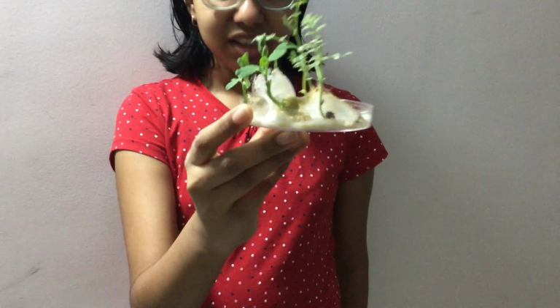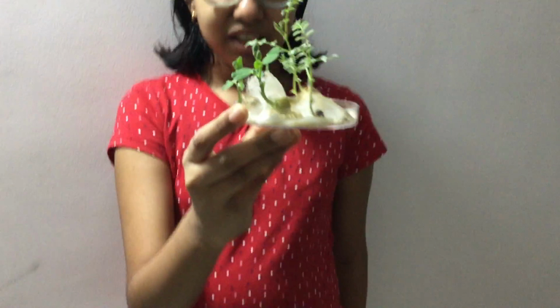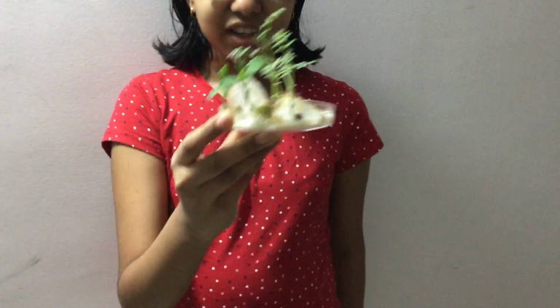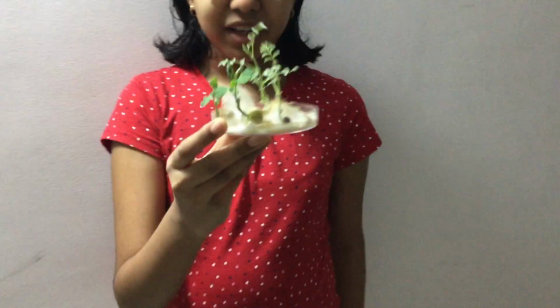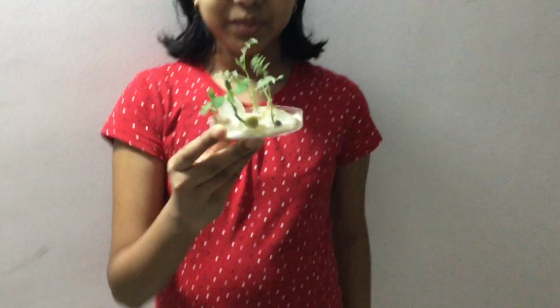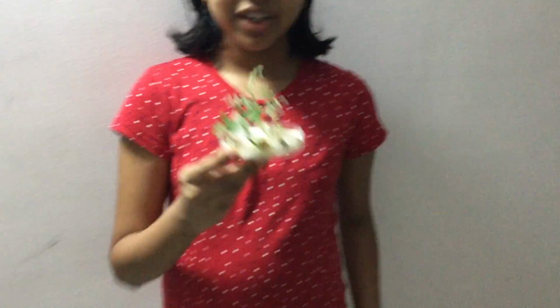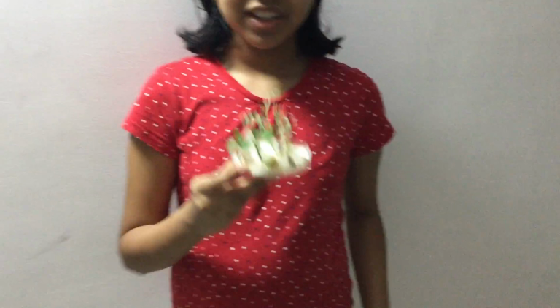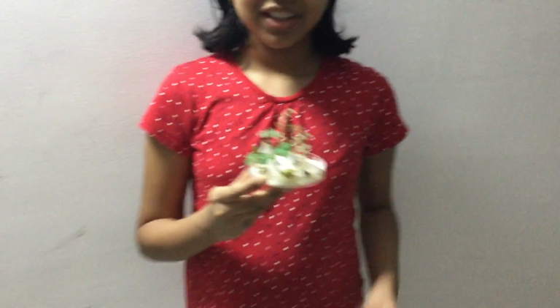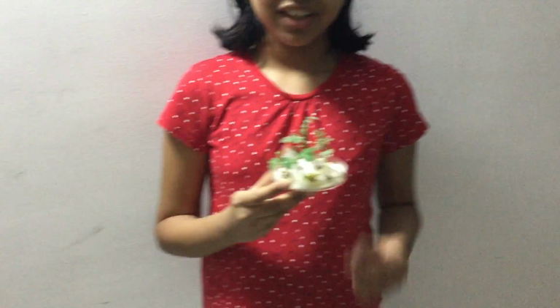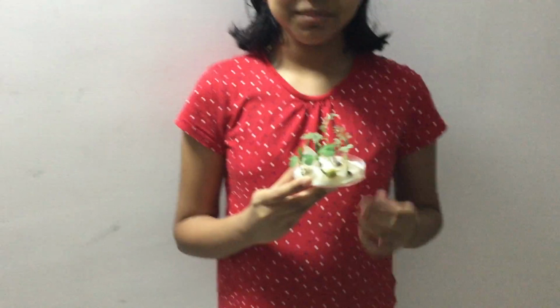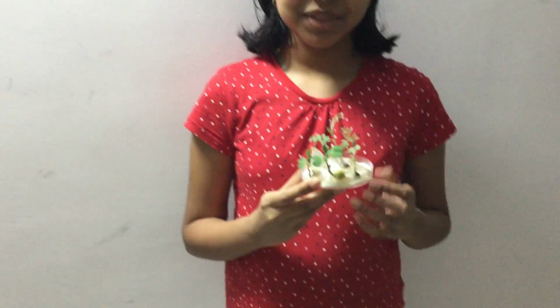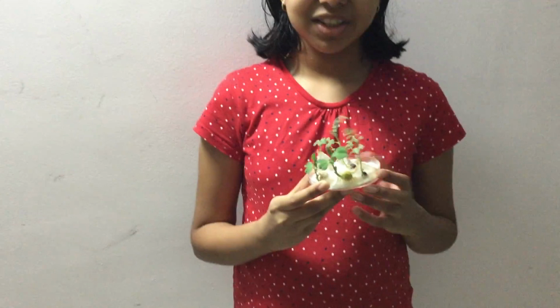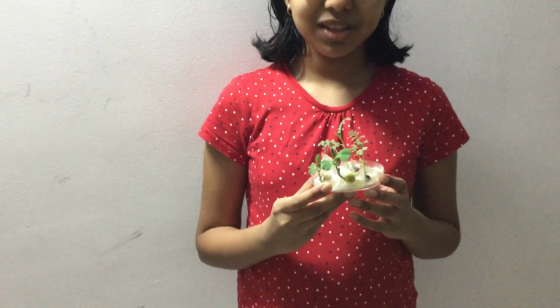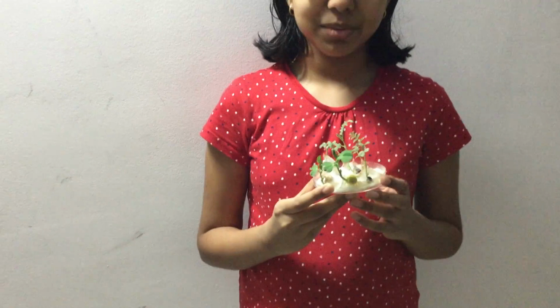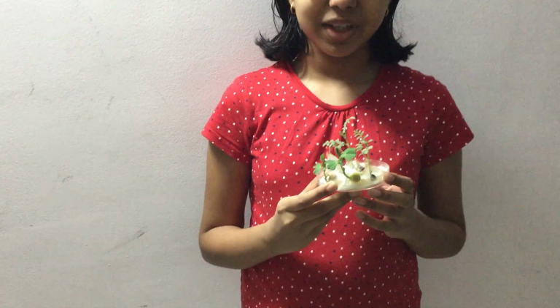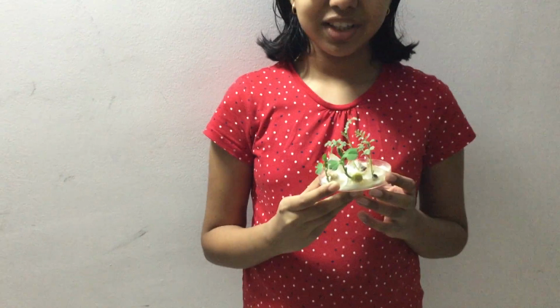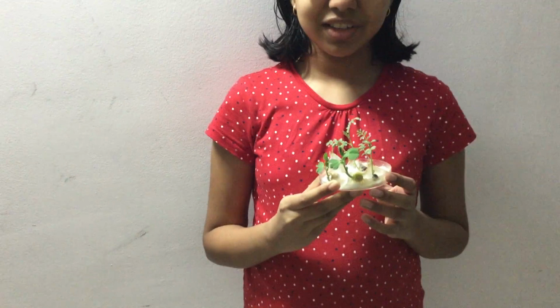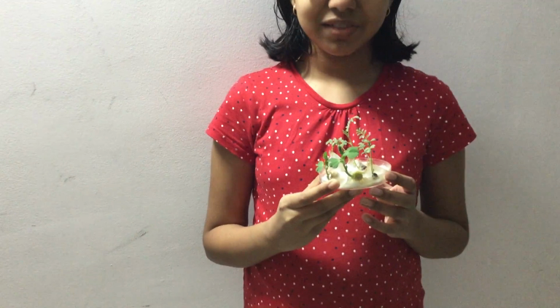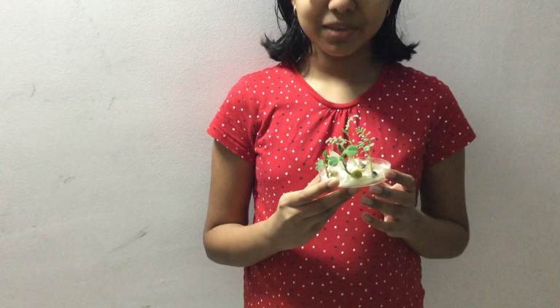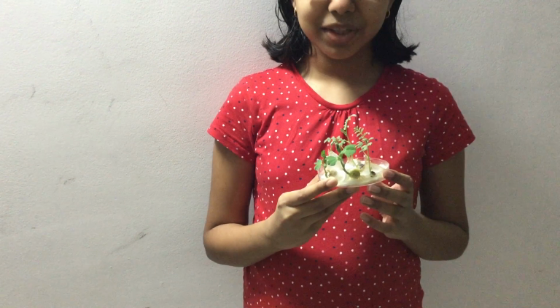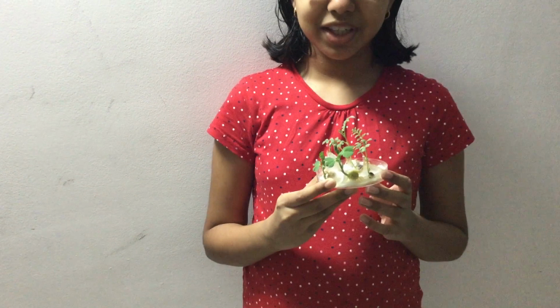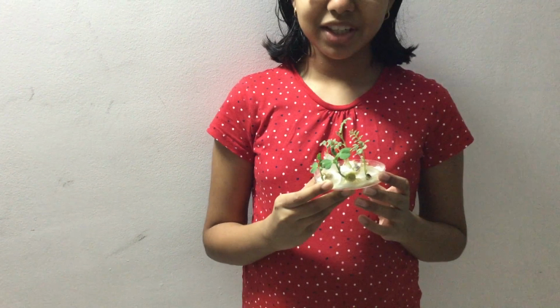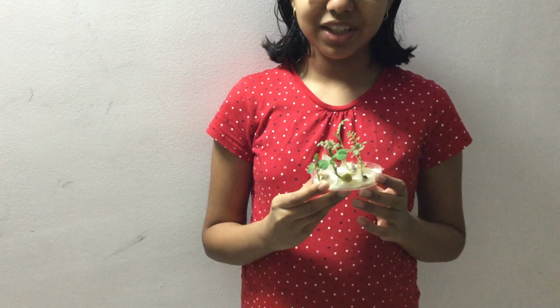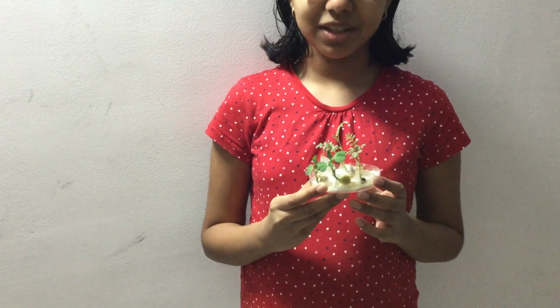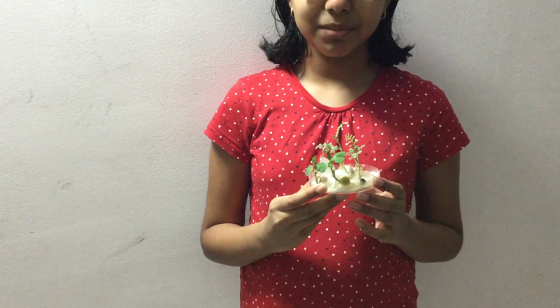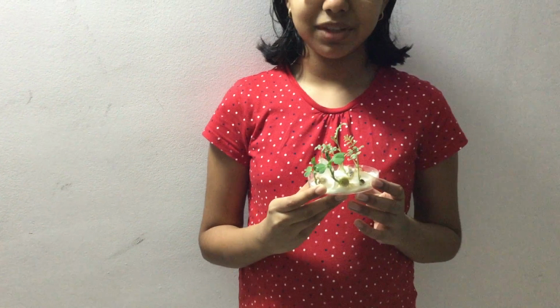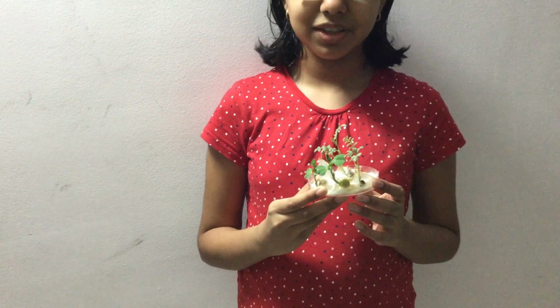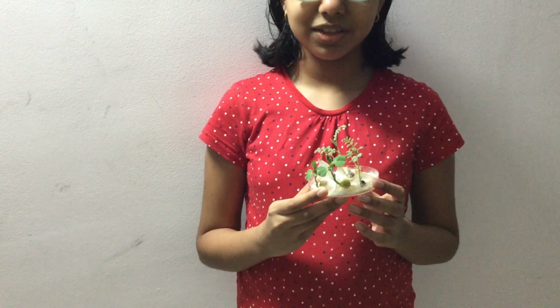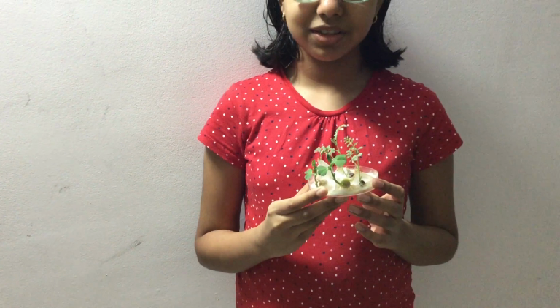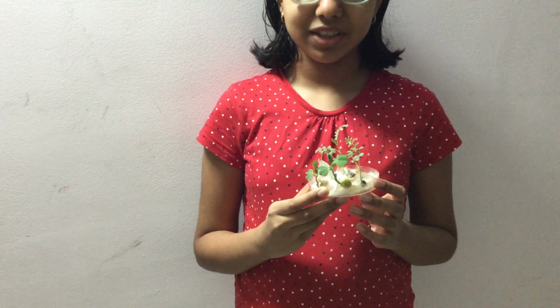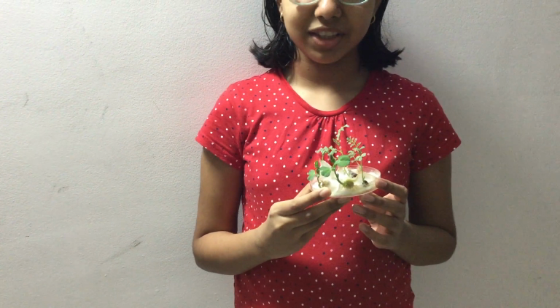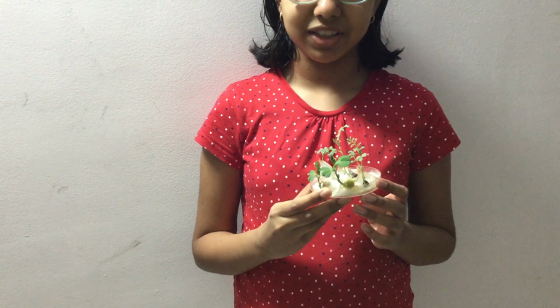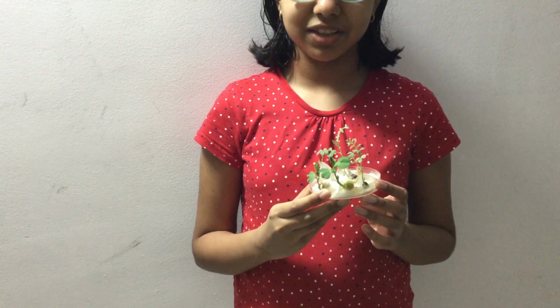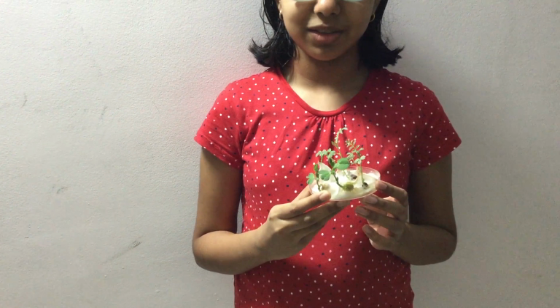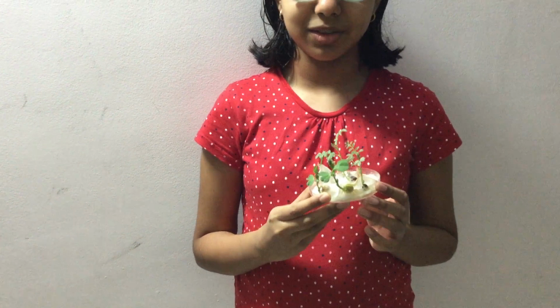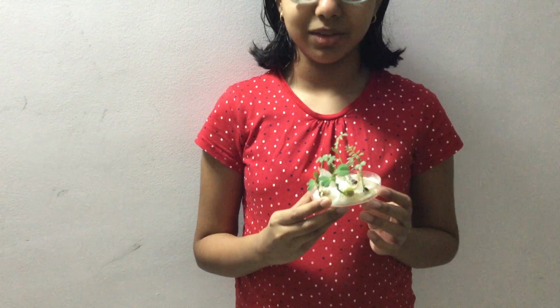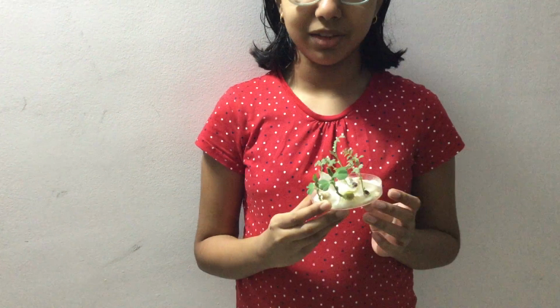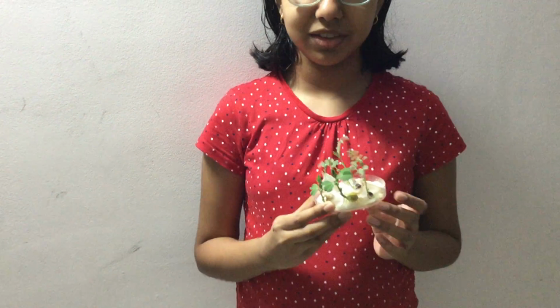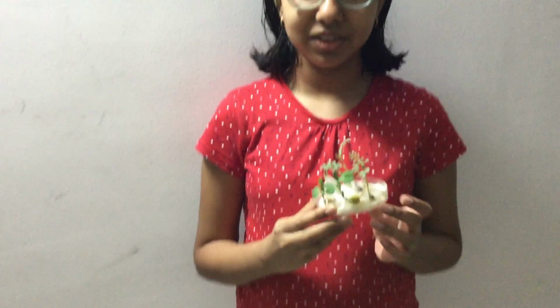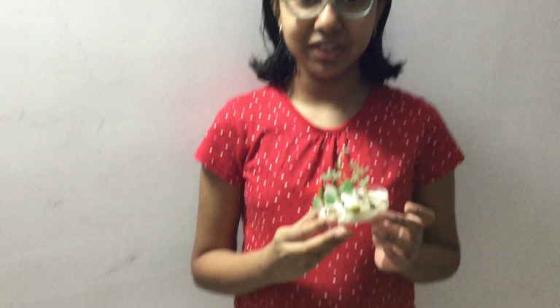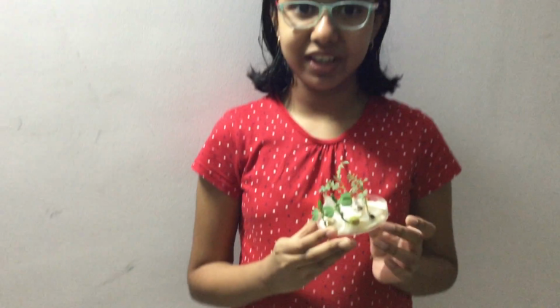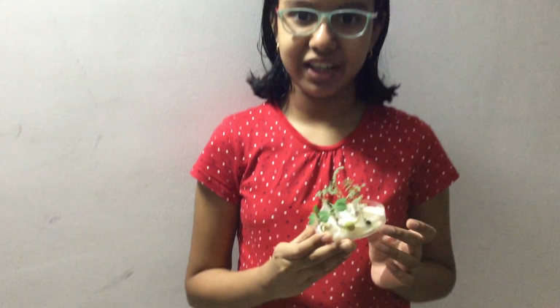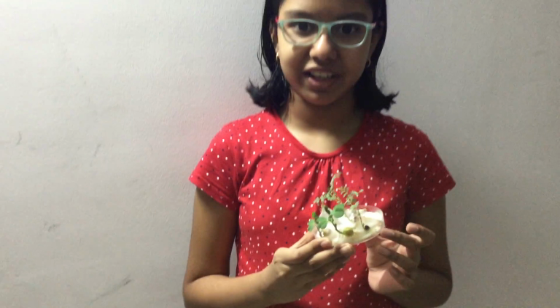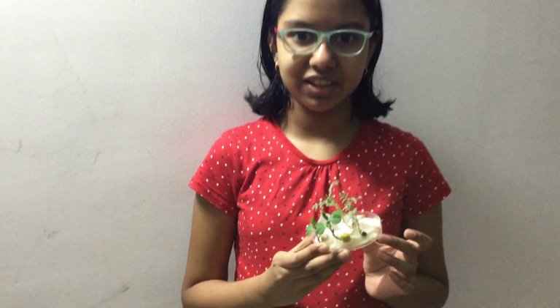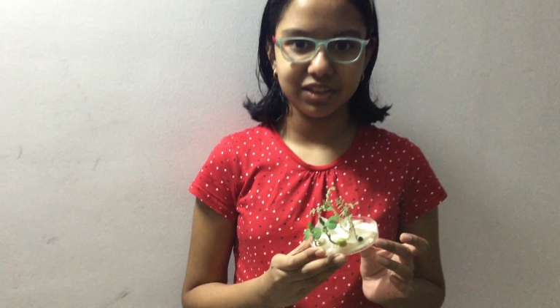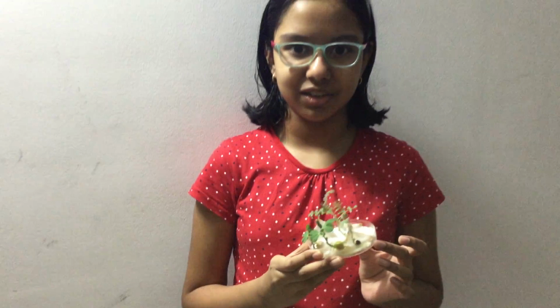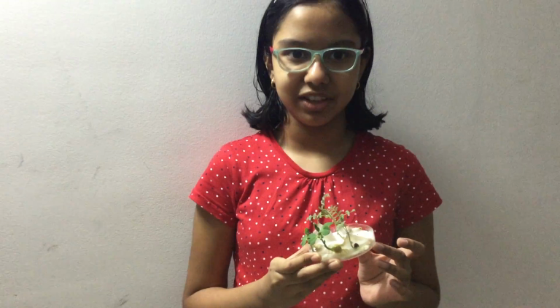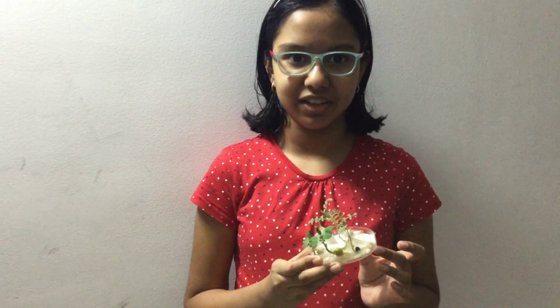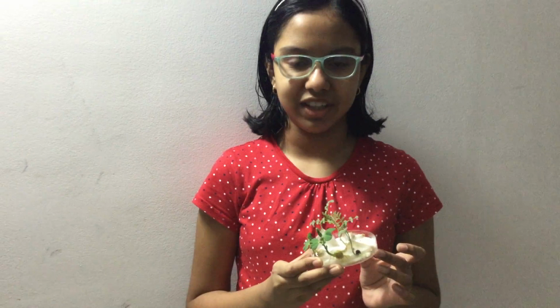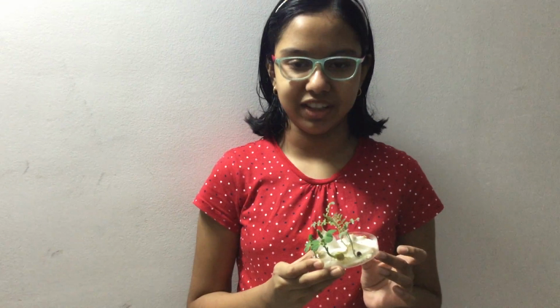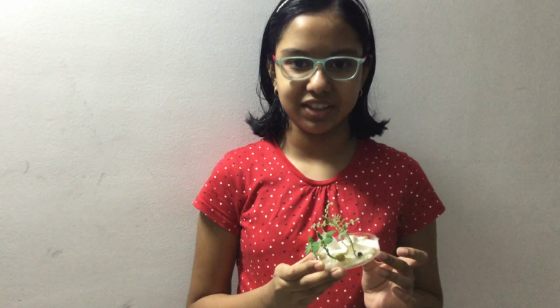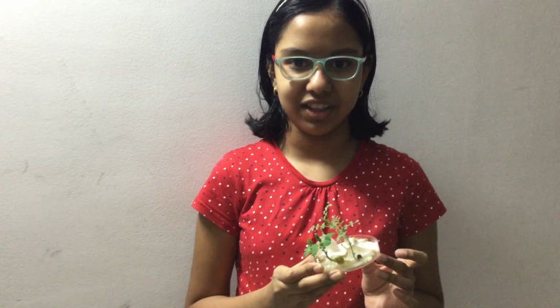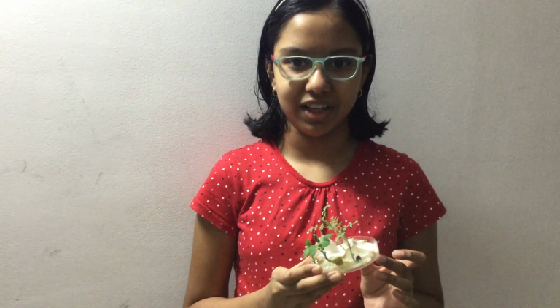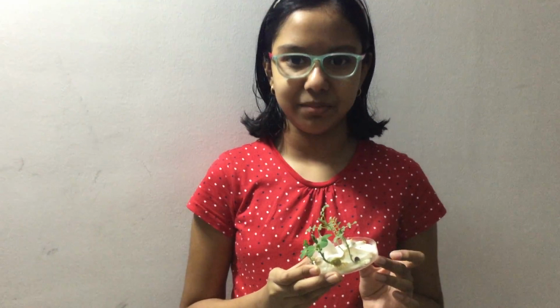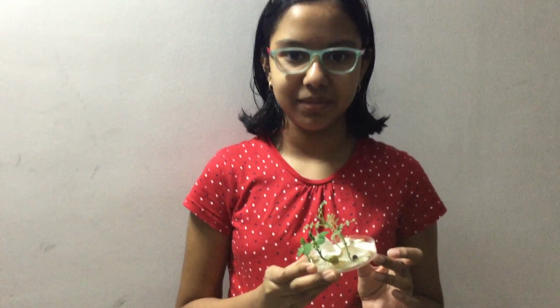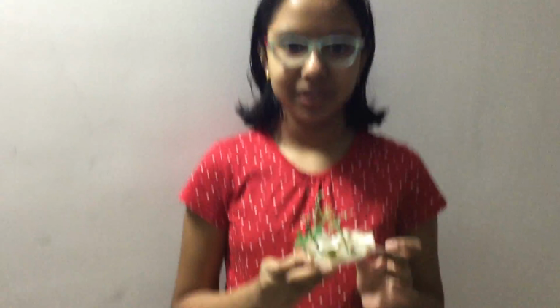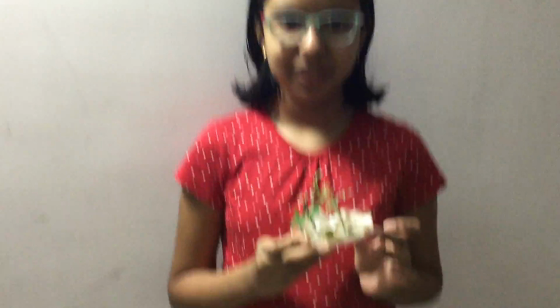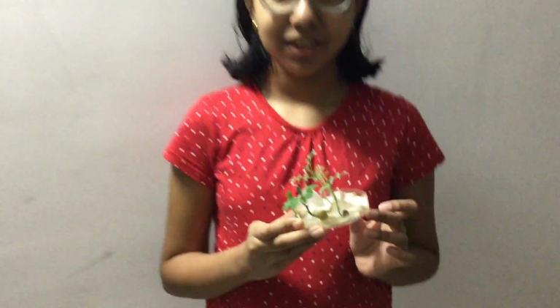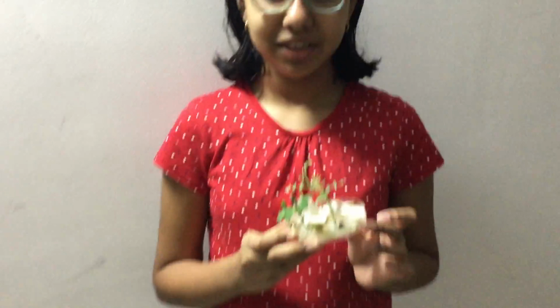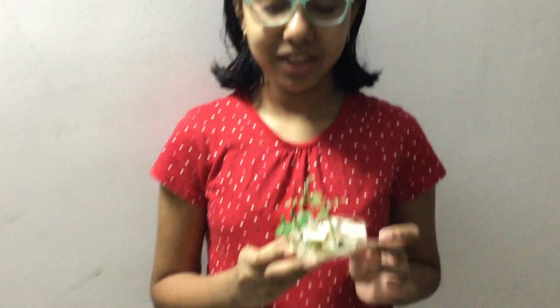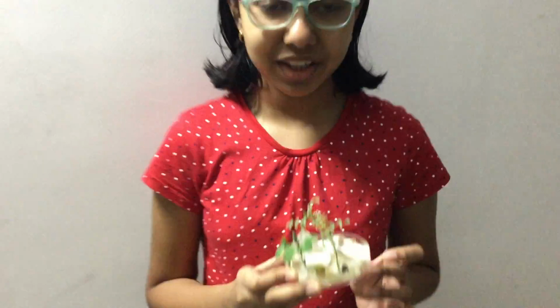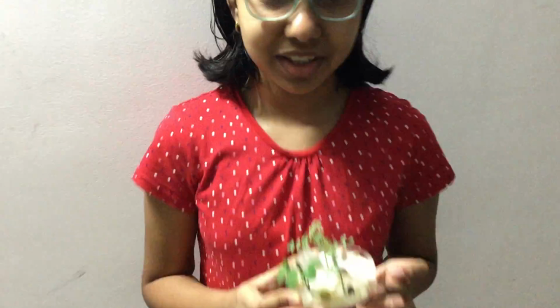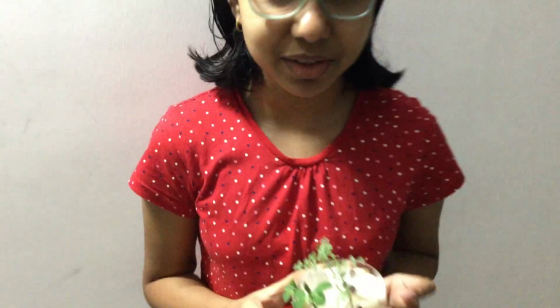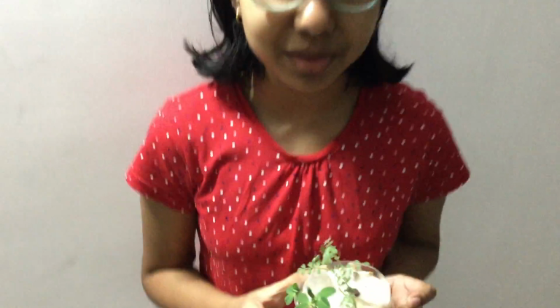I am still waiting for my kidney bean seeds to grow so that I can show you next time. Thank you.